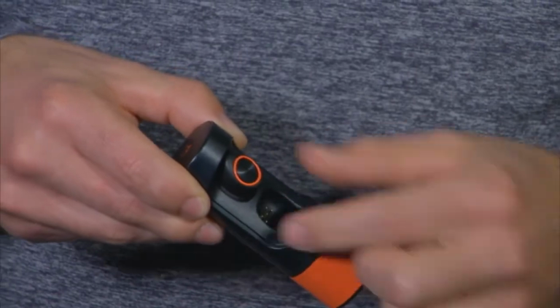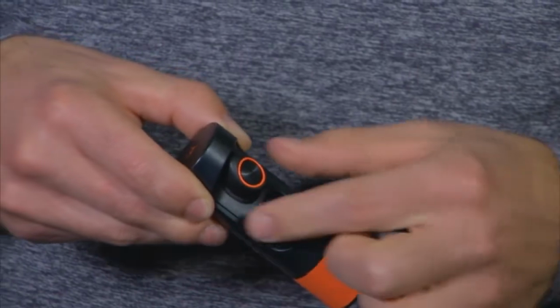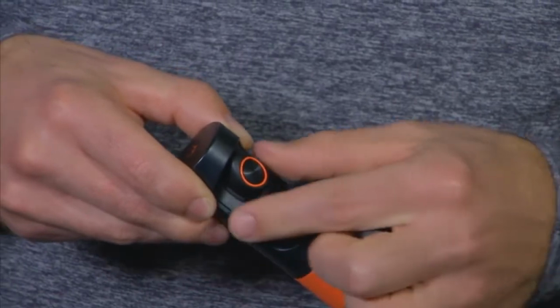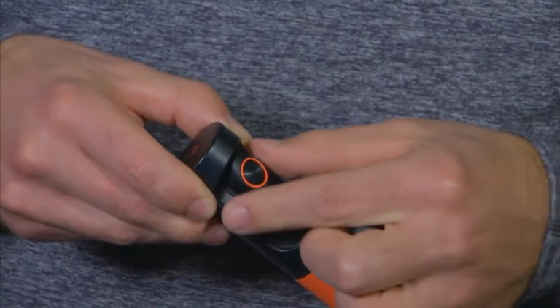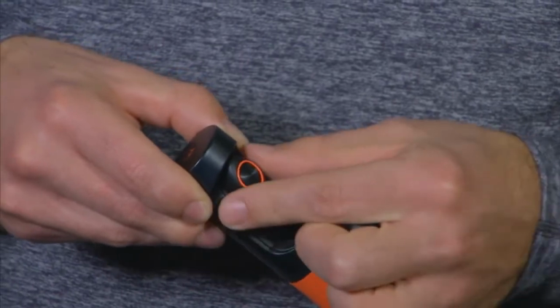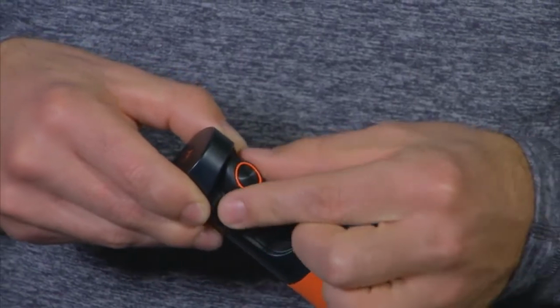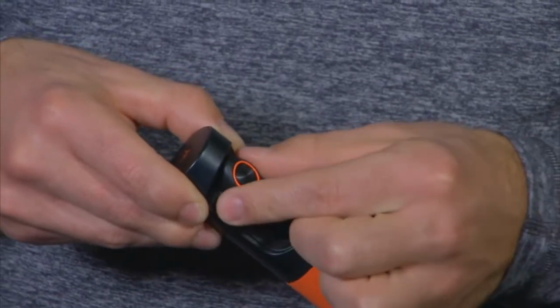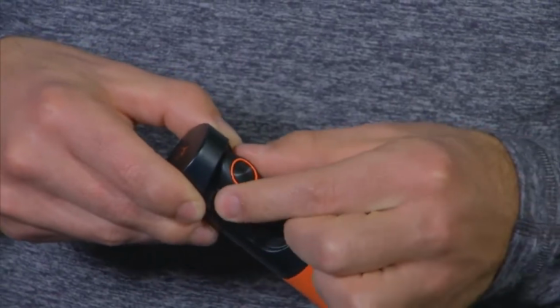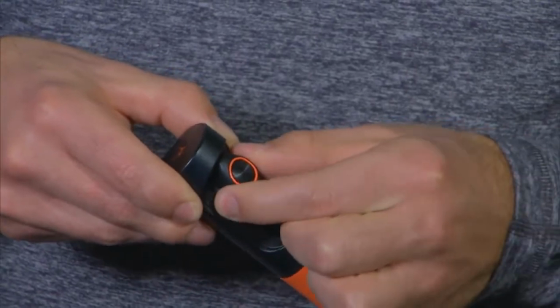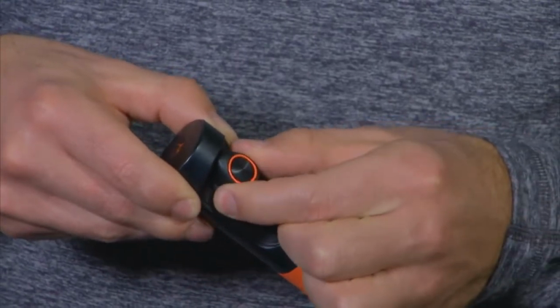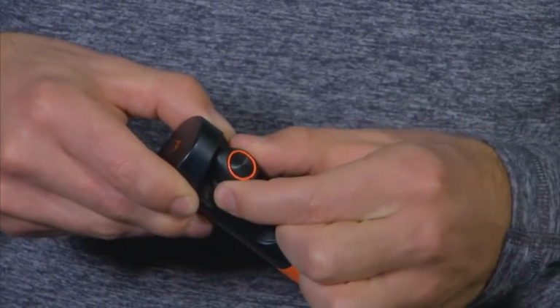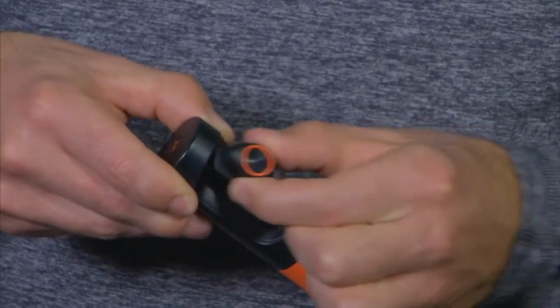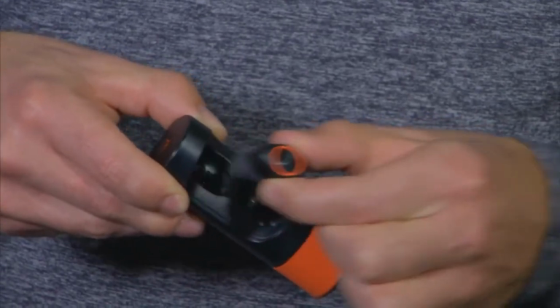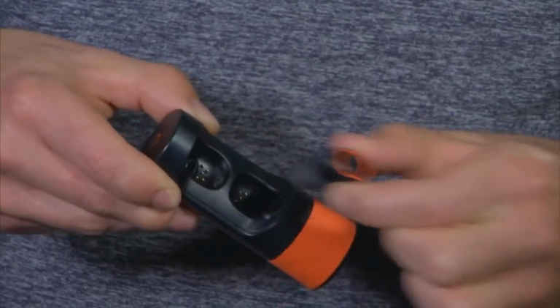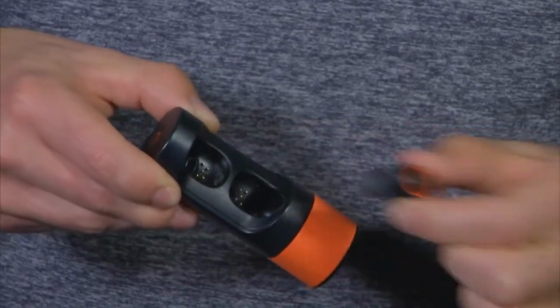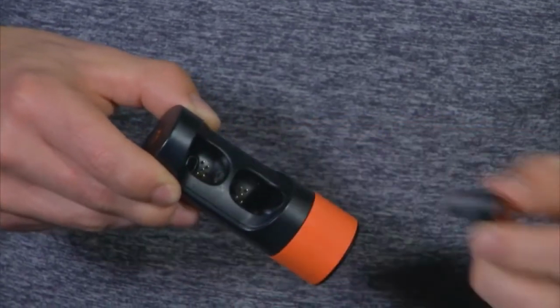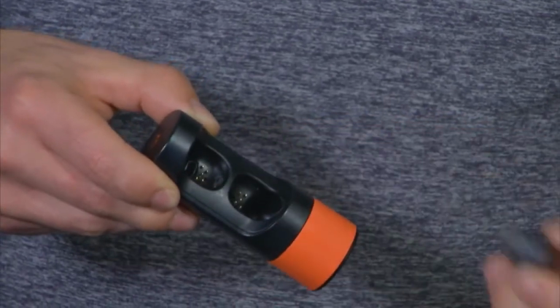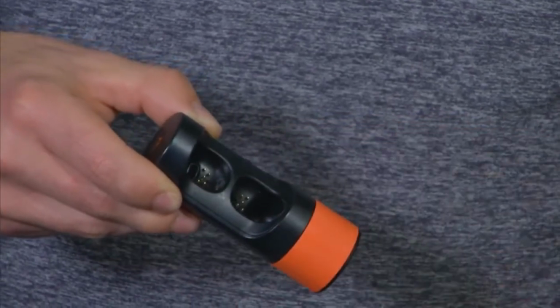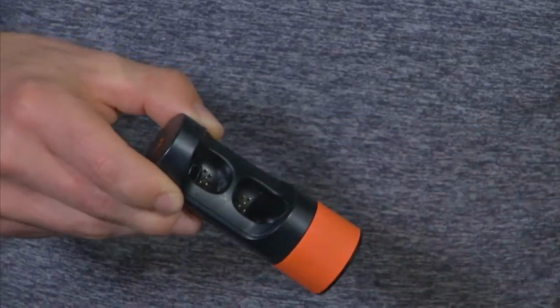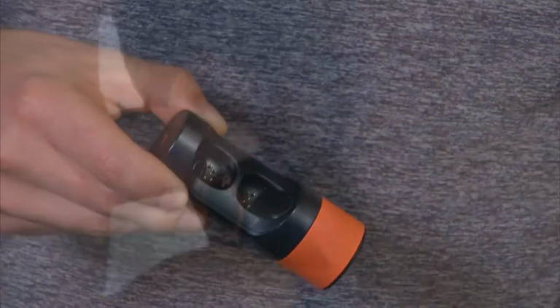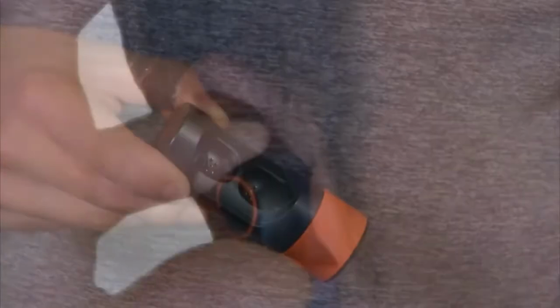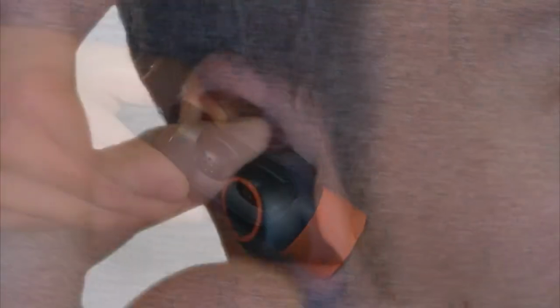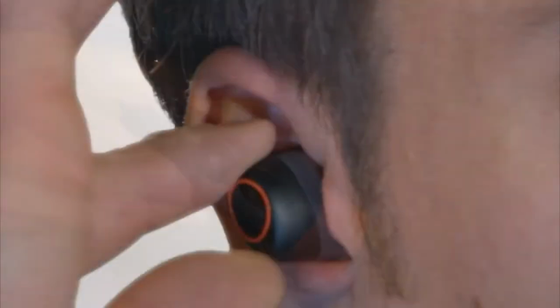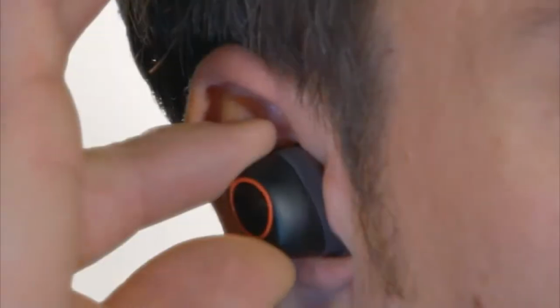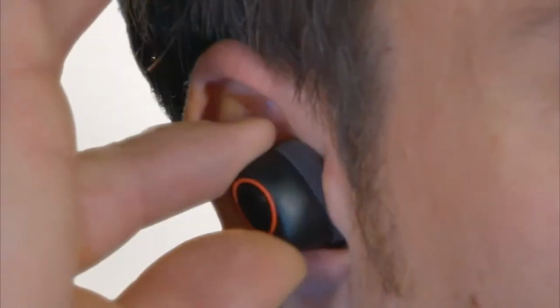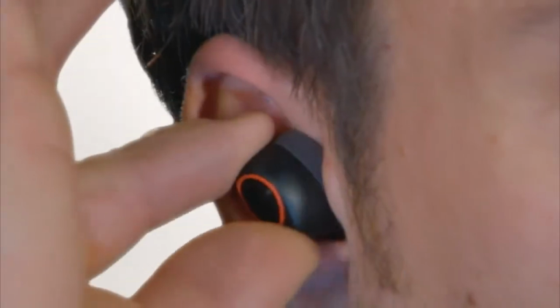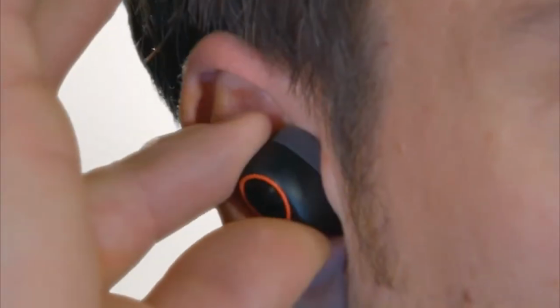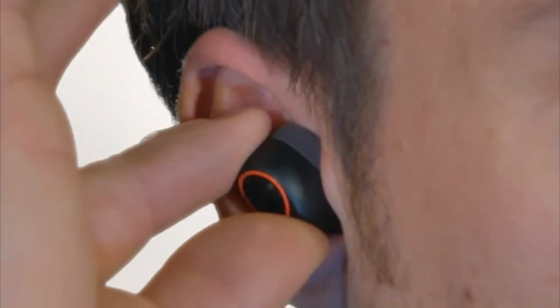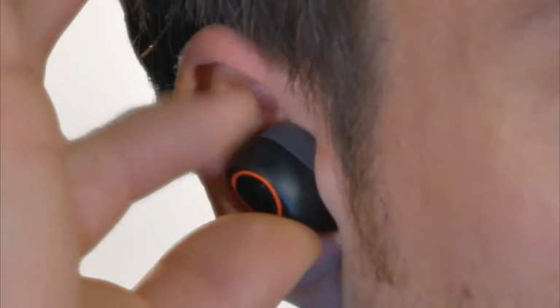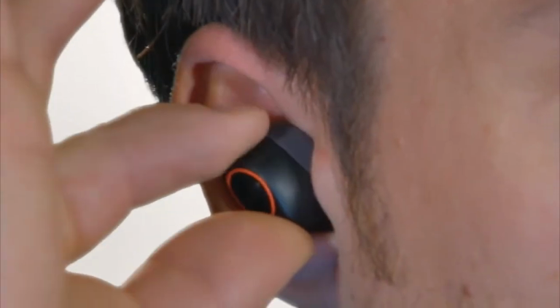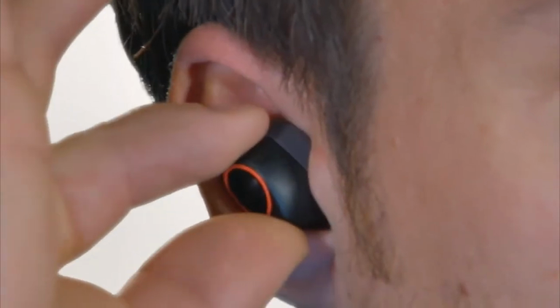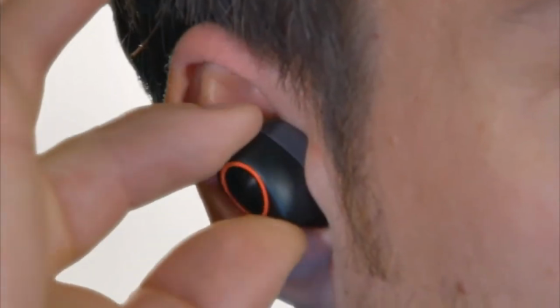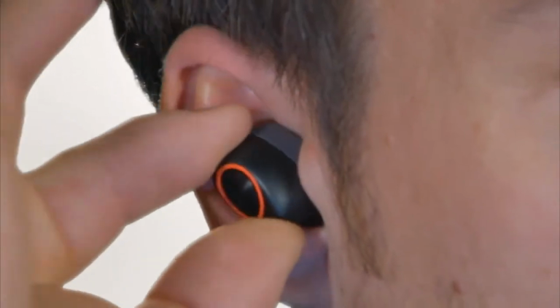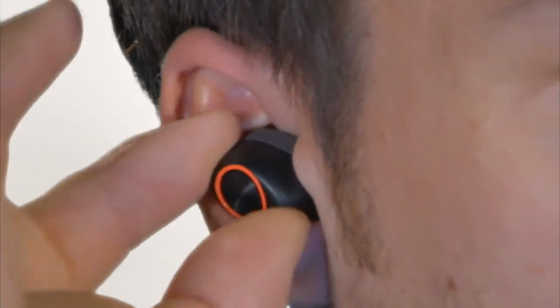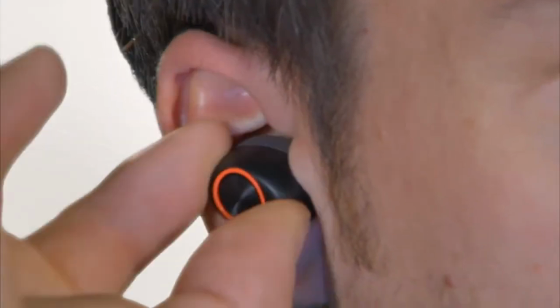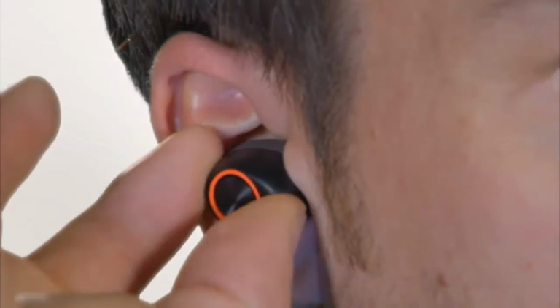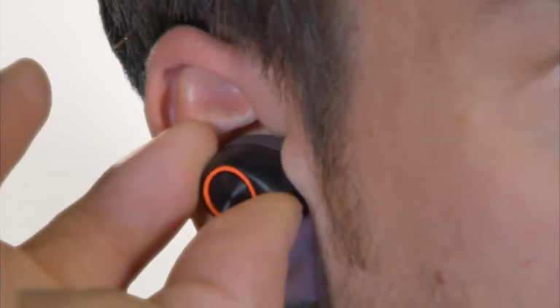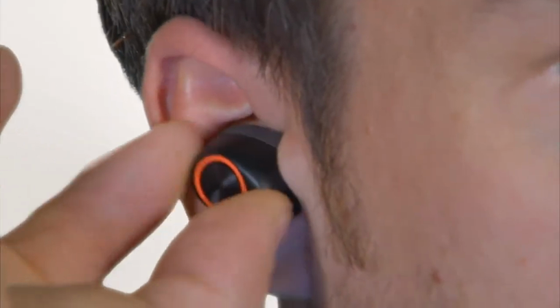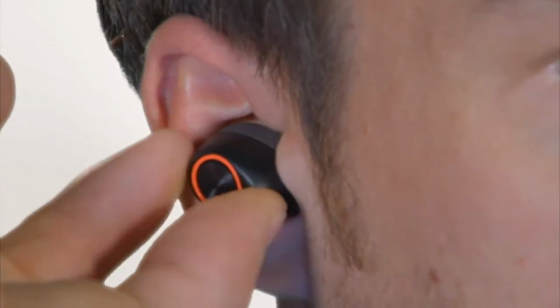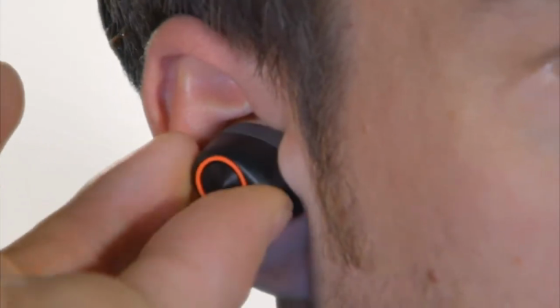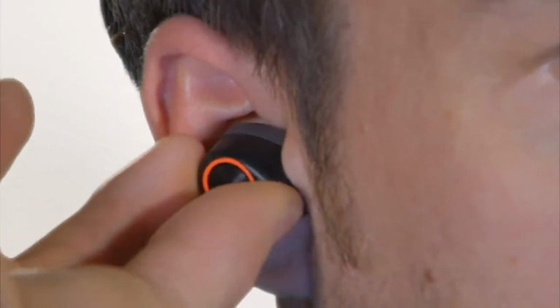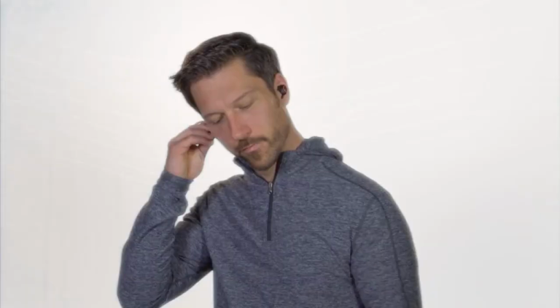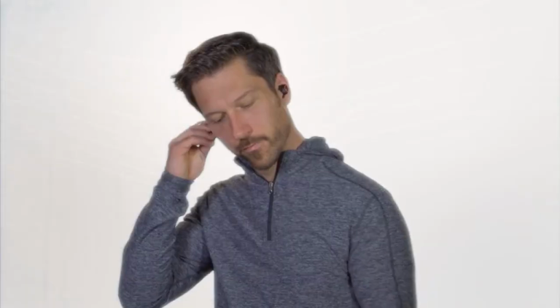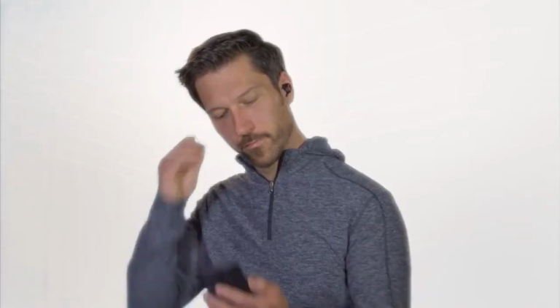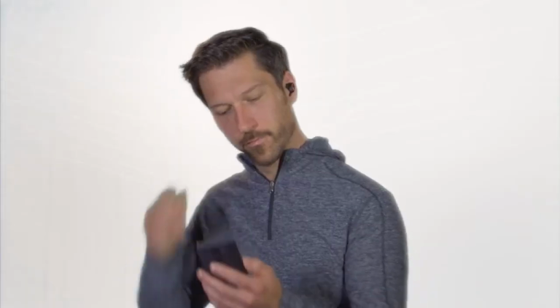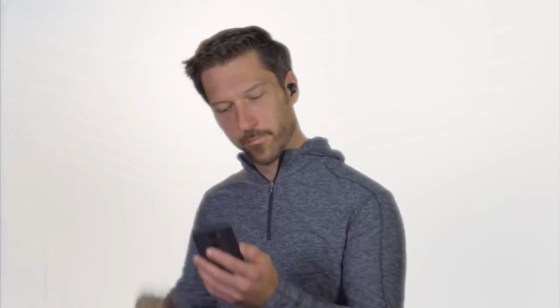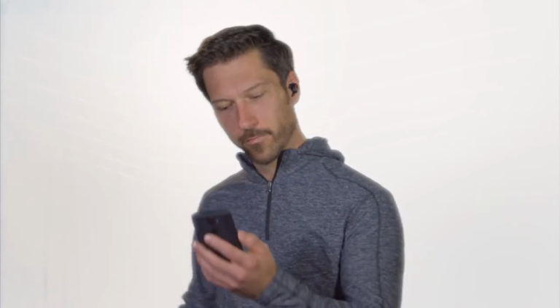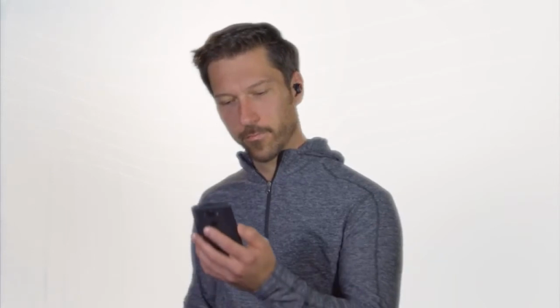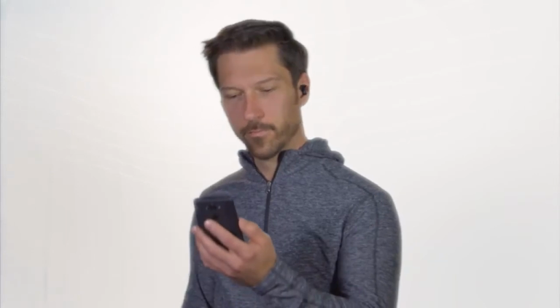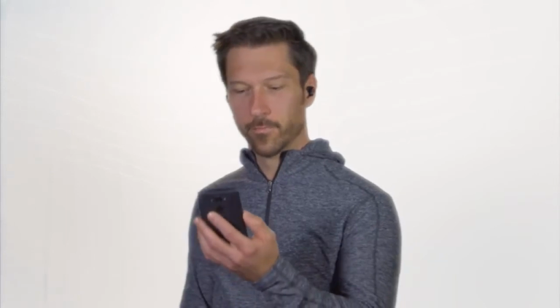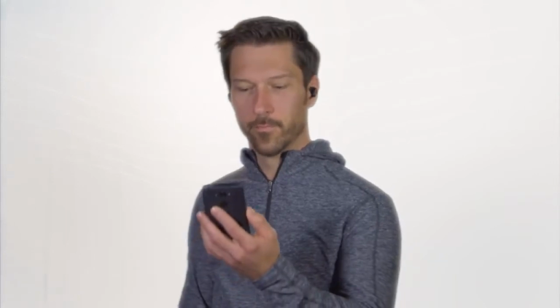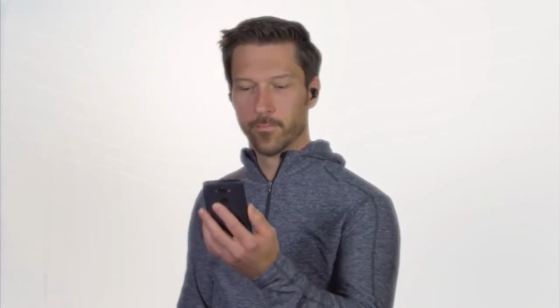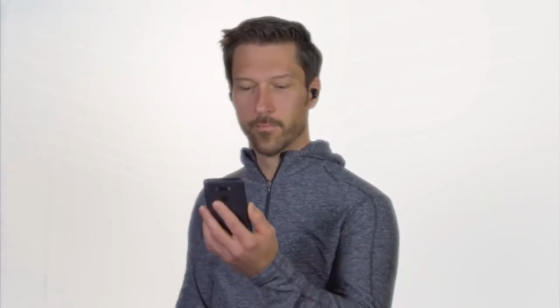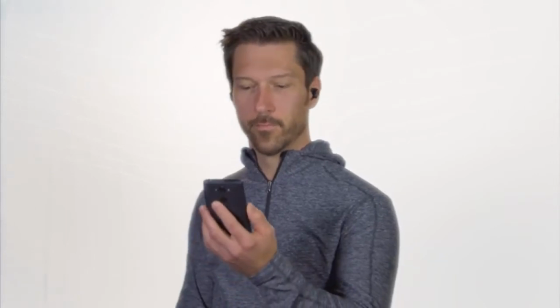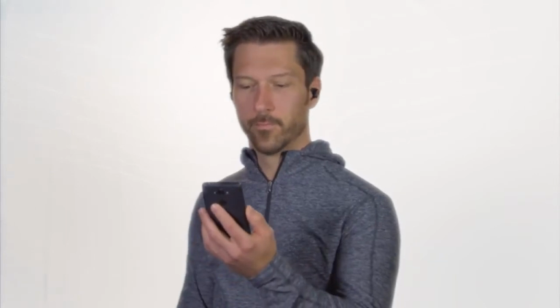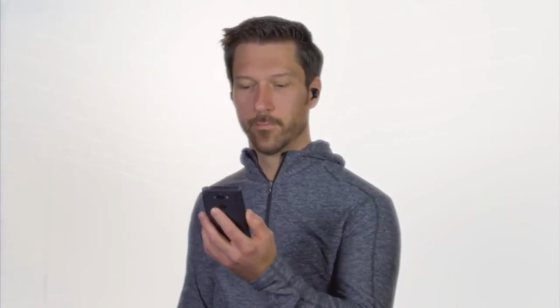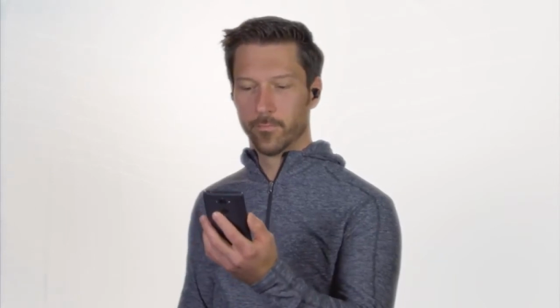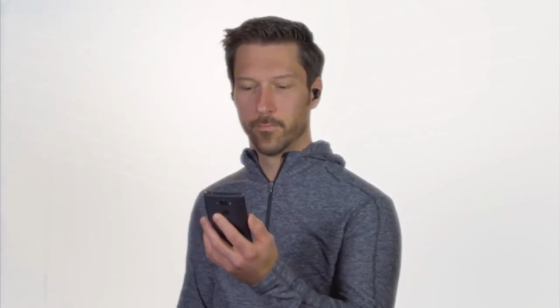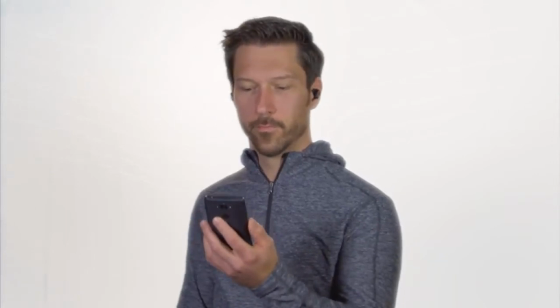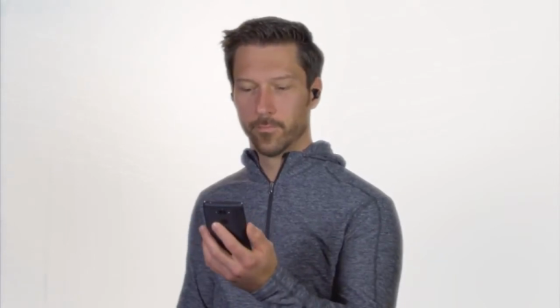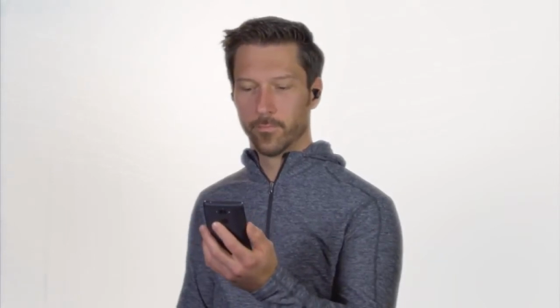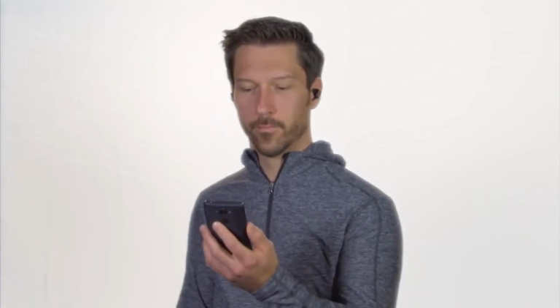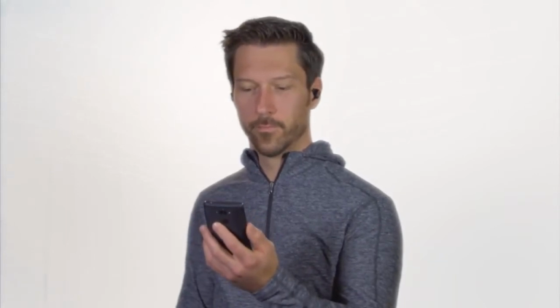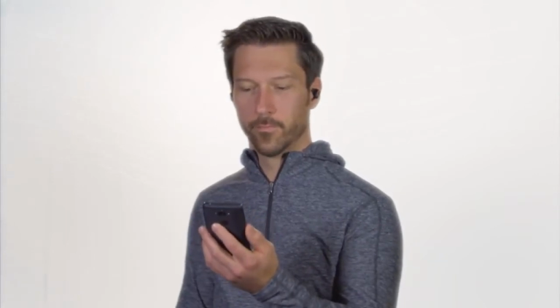Headsets are marked left and right. Place the earbuds in your ears. You will hear a prompt when your earbuds are ready to pair.